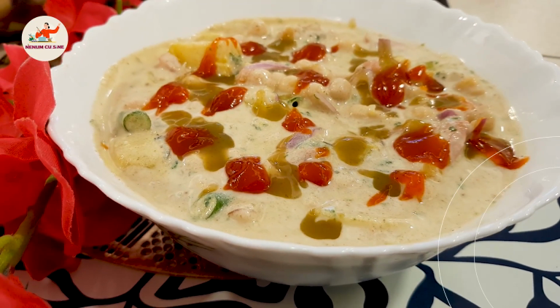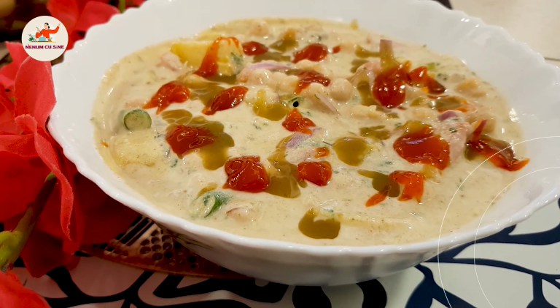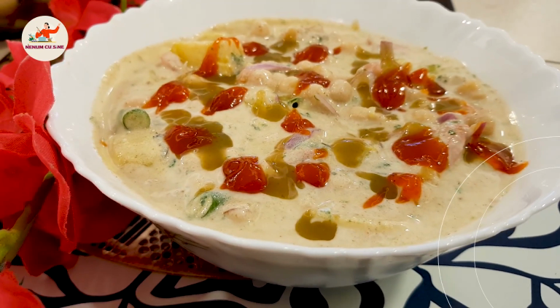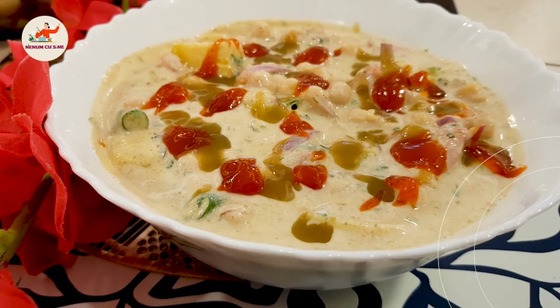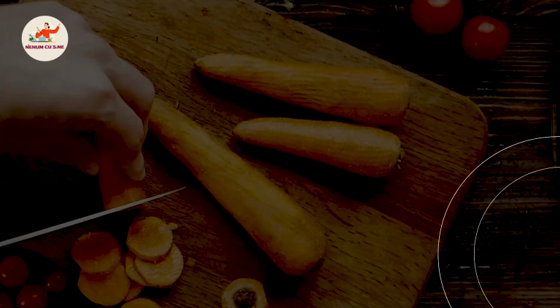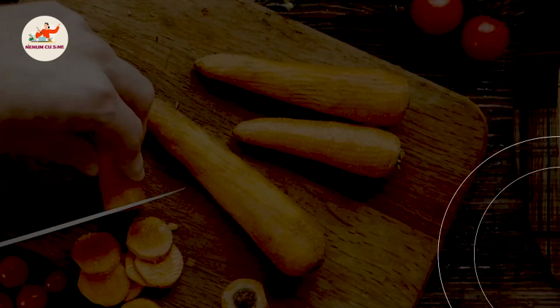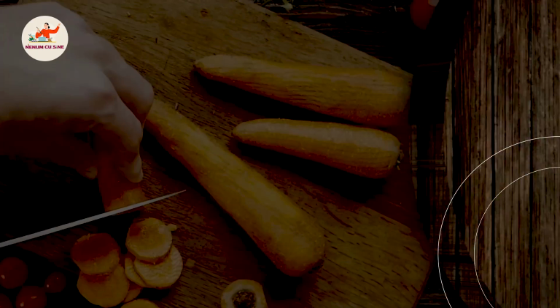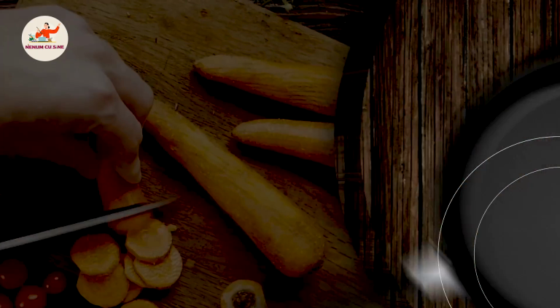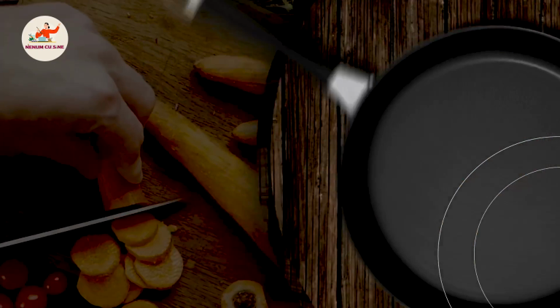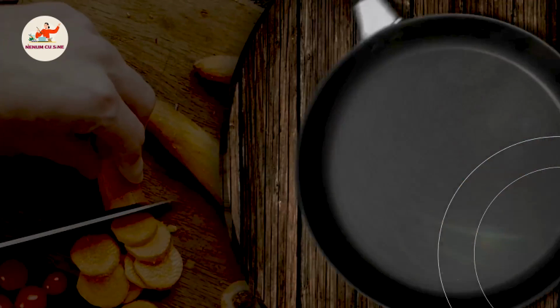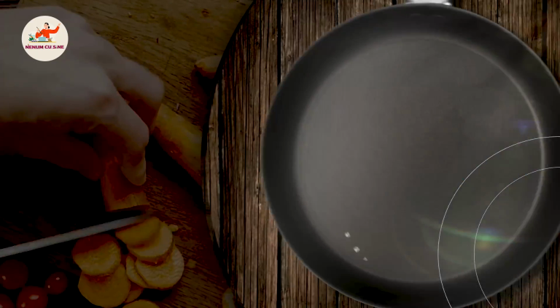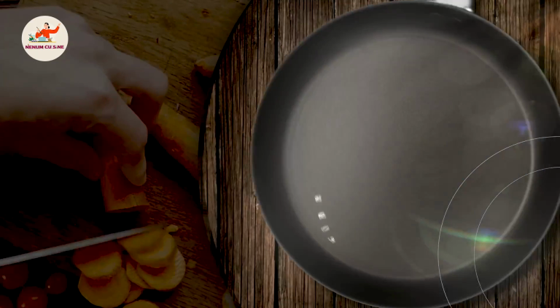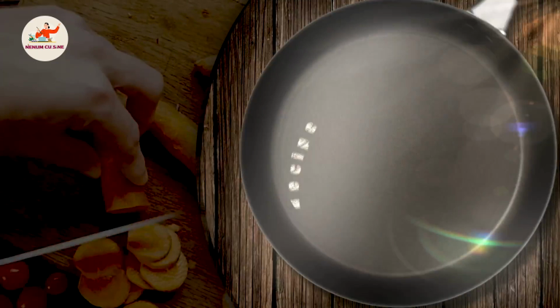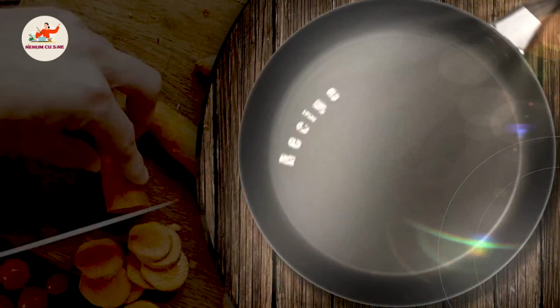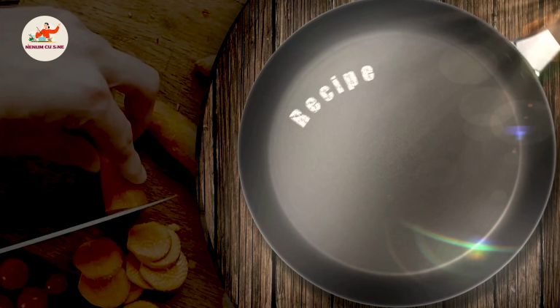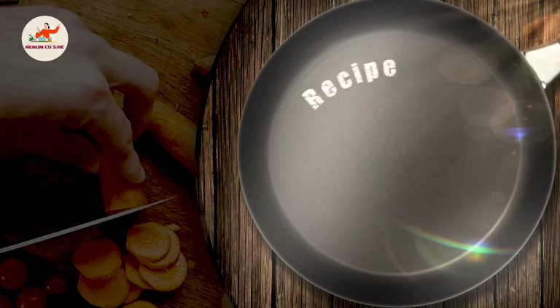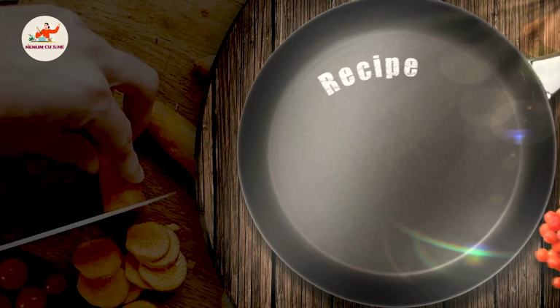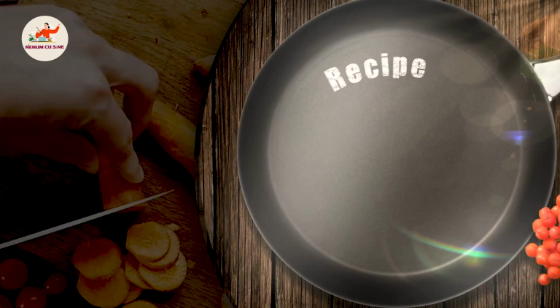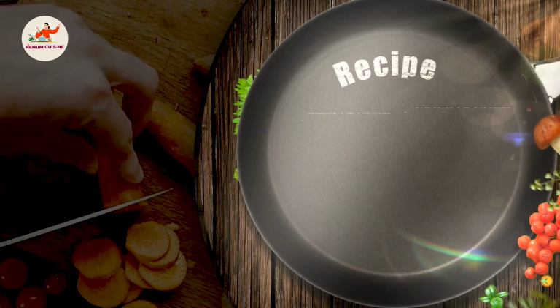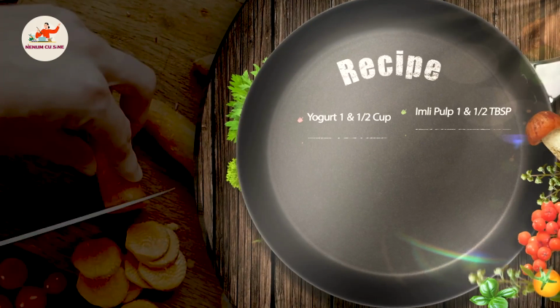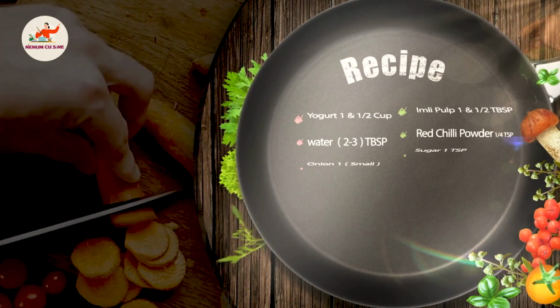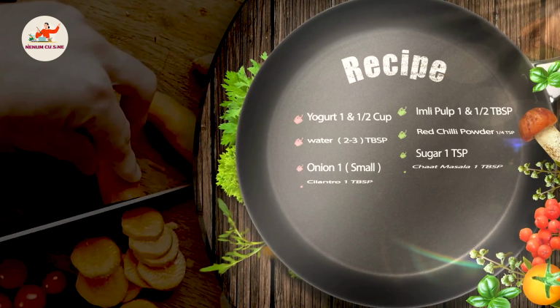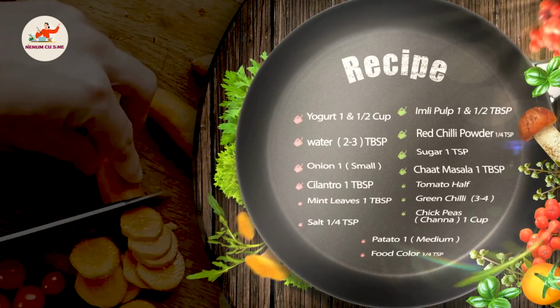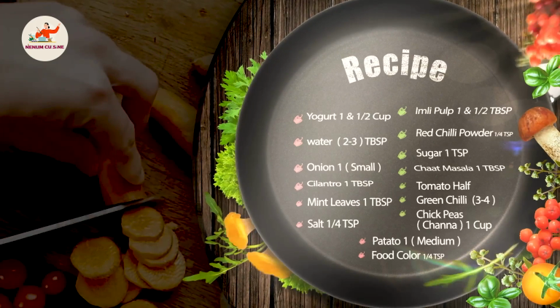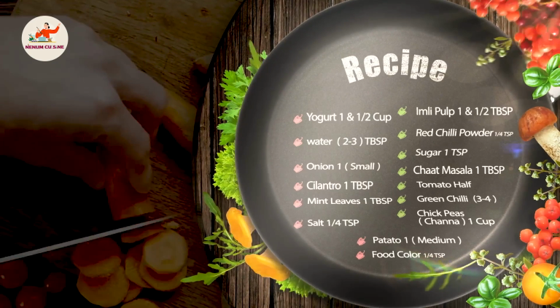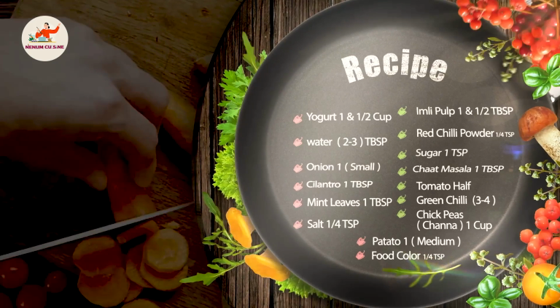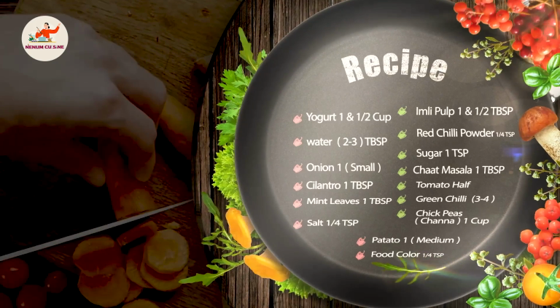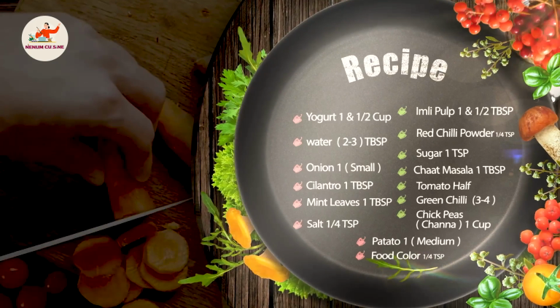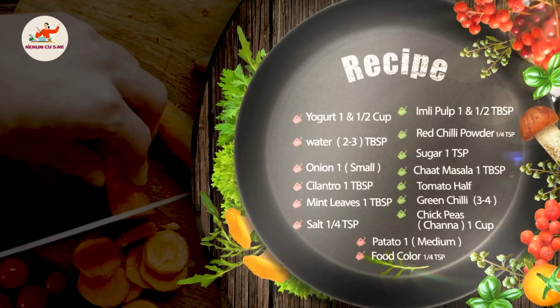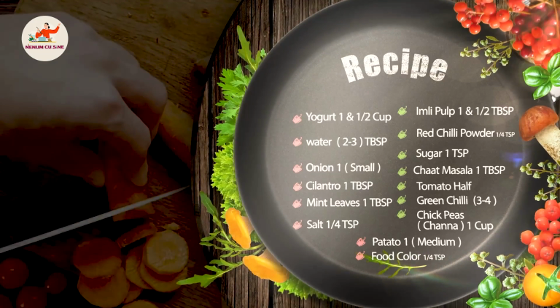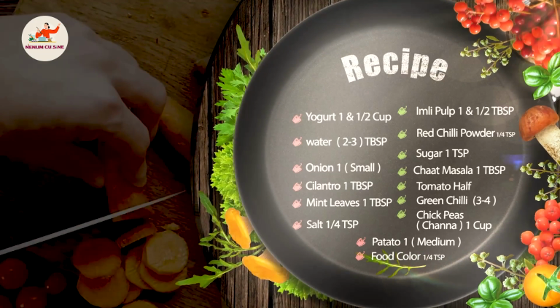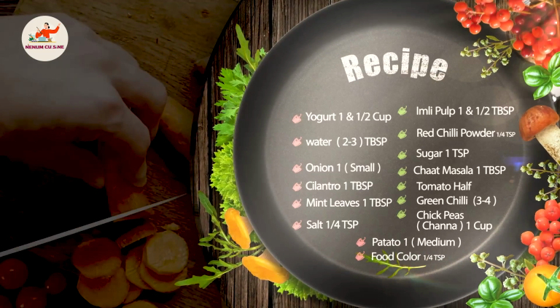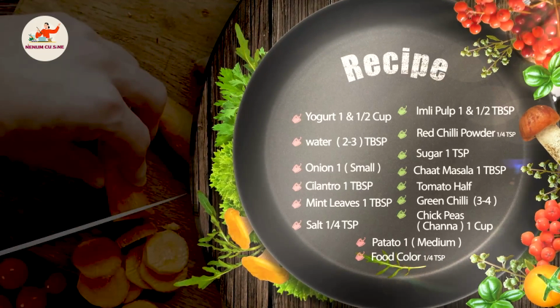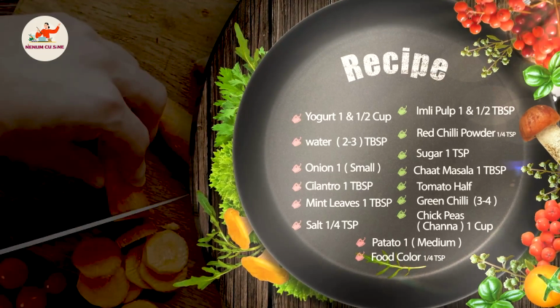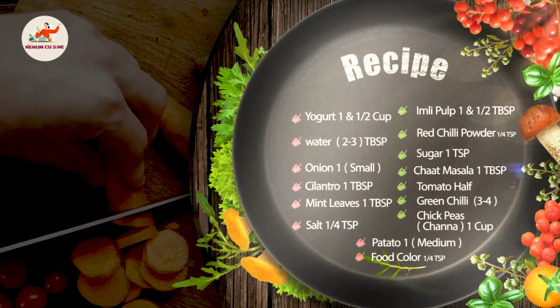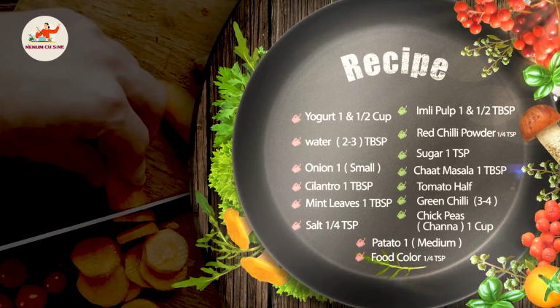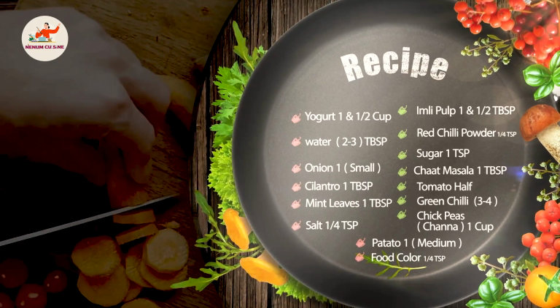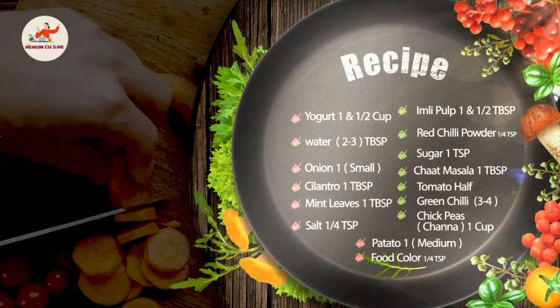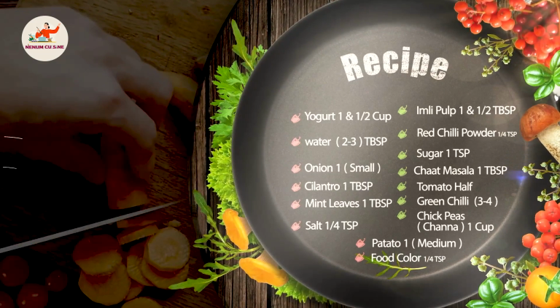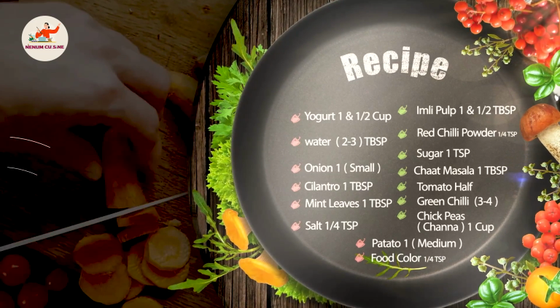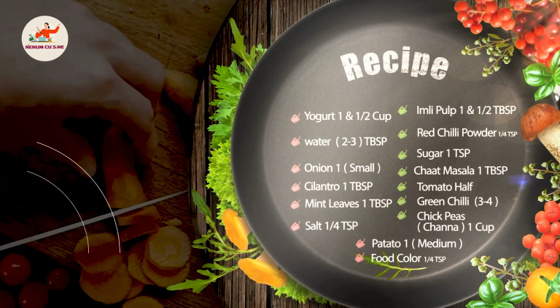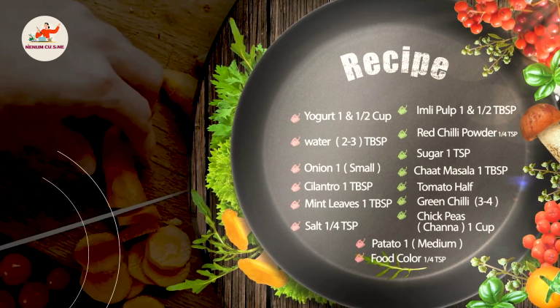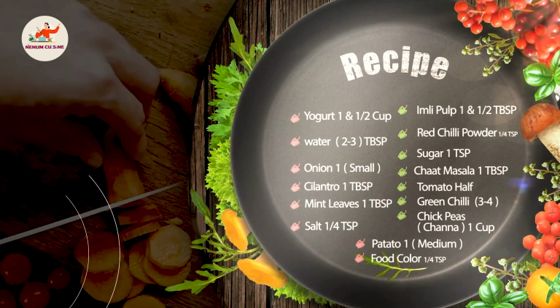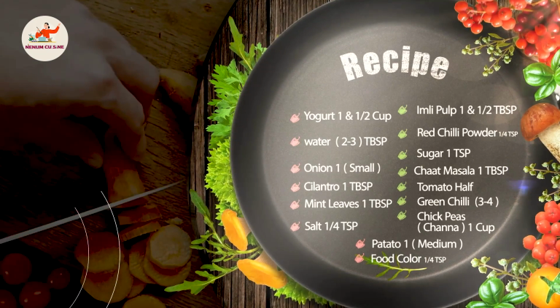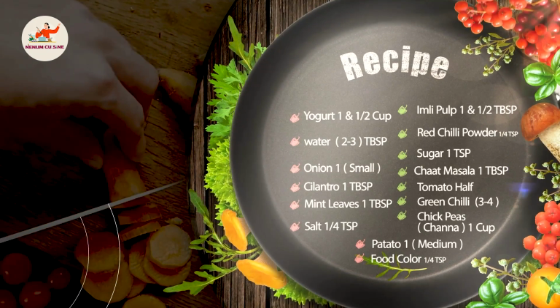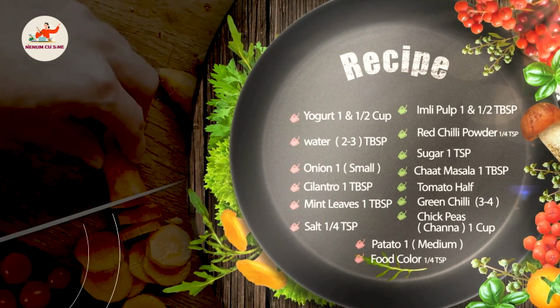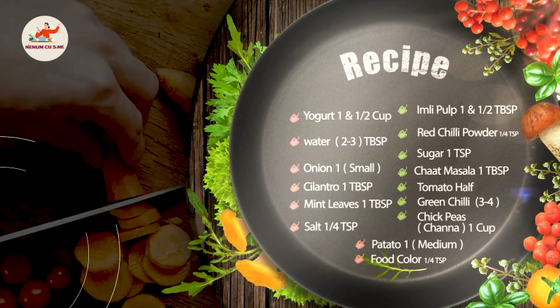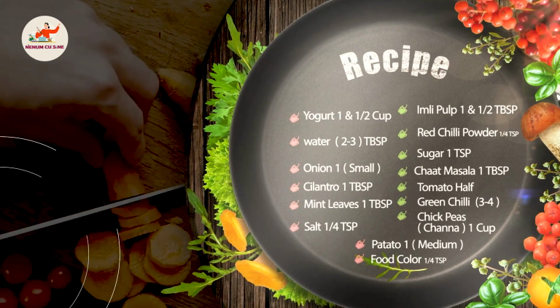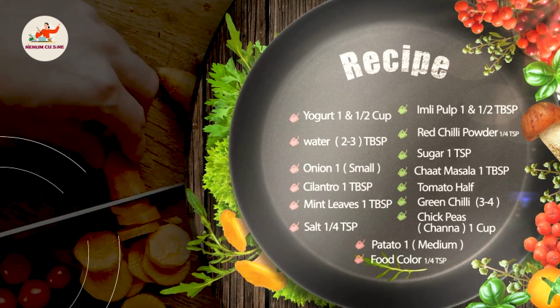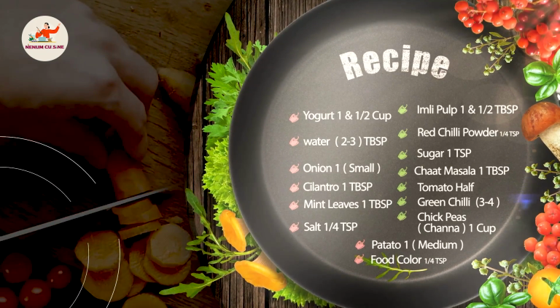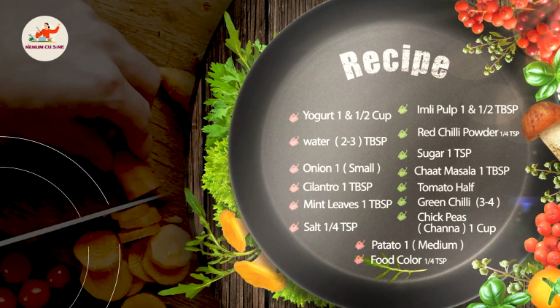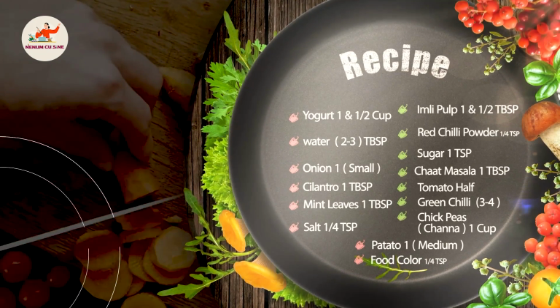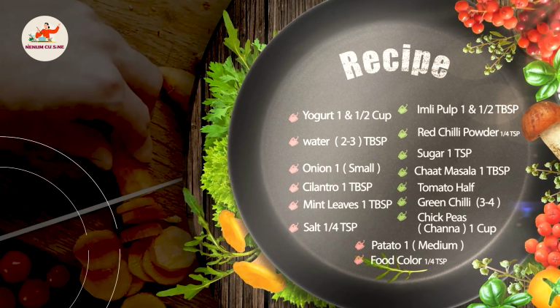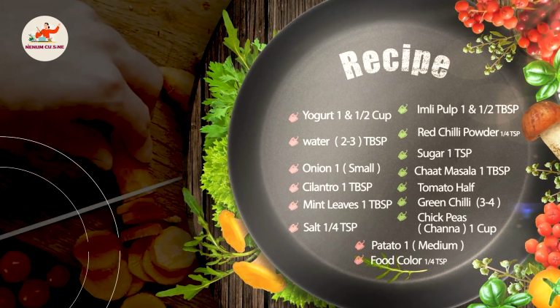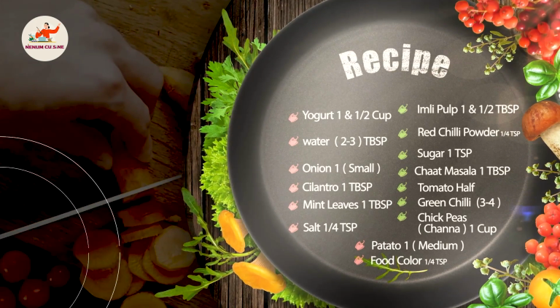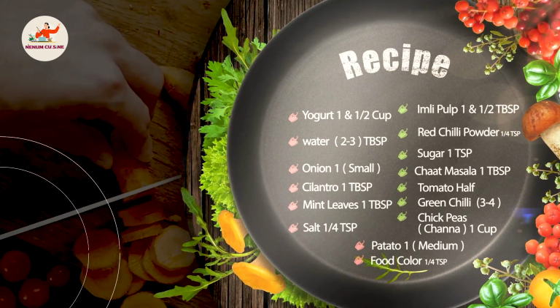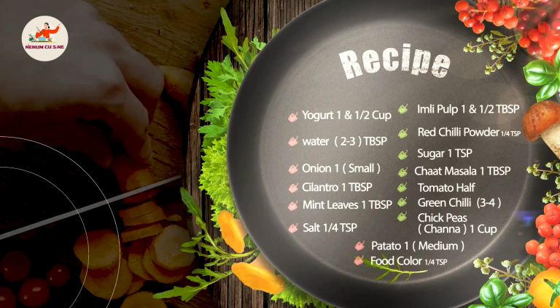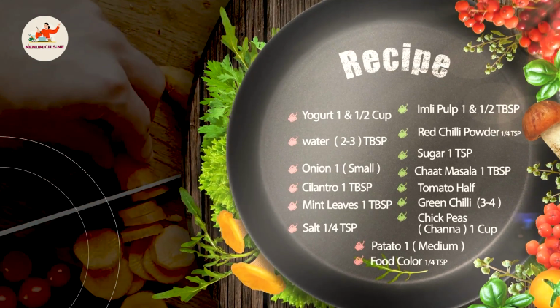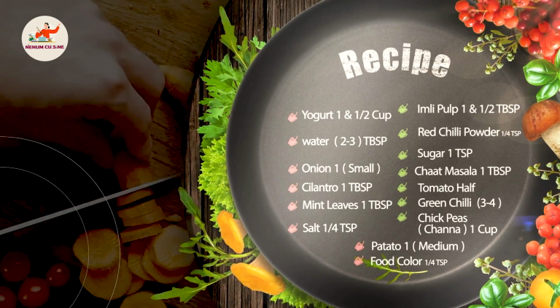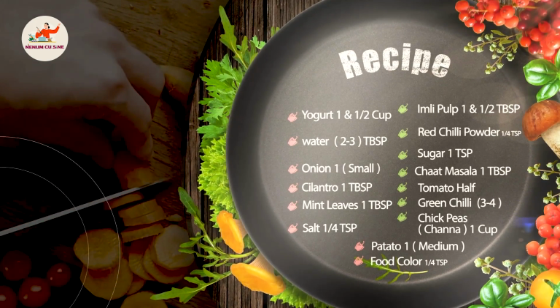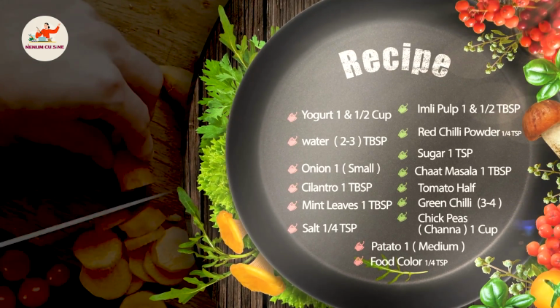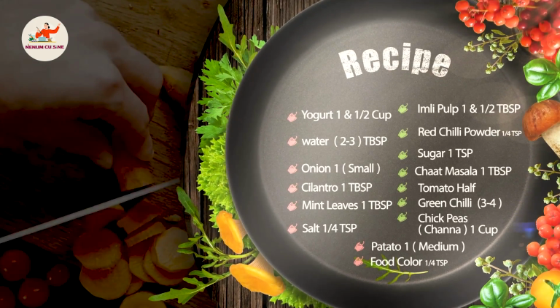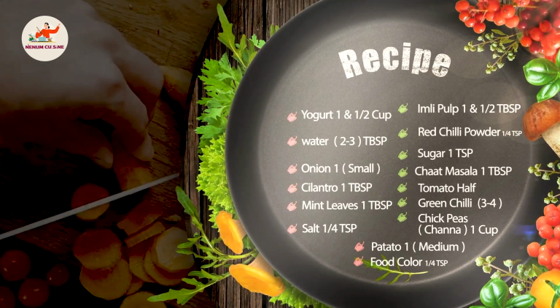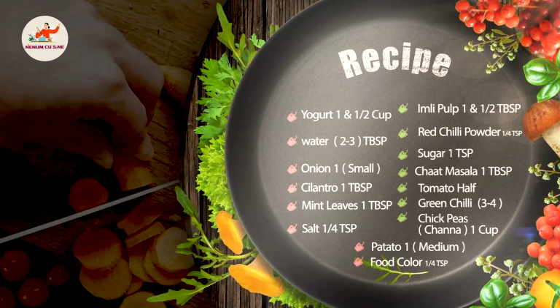Hello guys, assalamu alaikum, welcome to Nainam Cuisine. Today we will make a delicious chicken. Let's start making it.